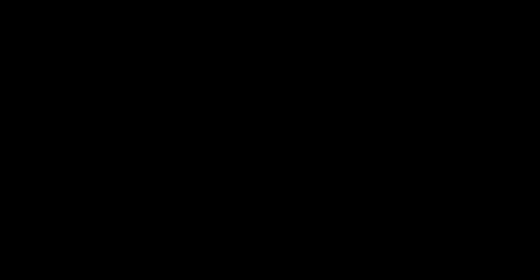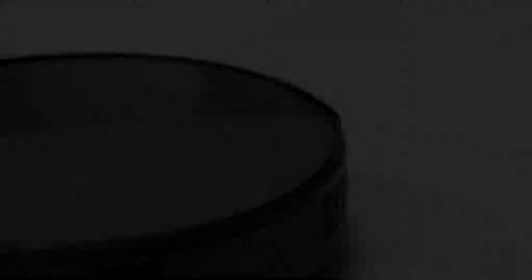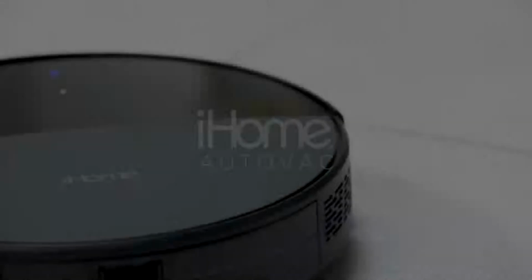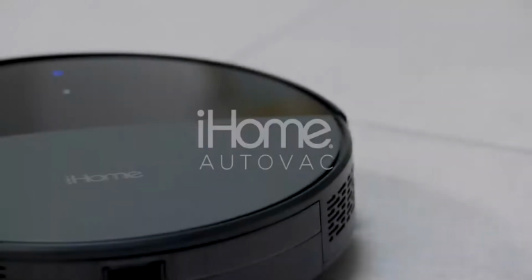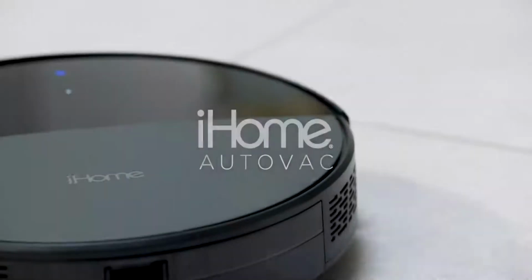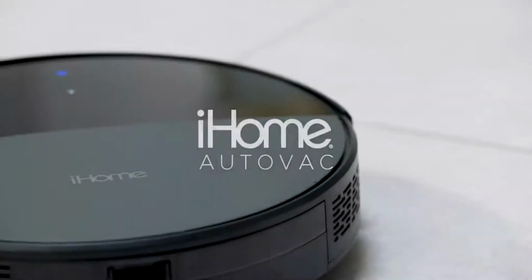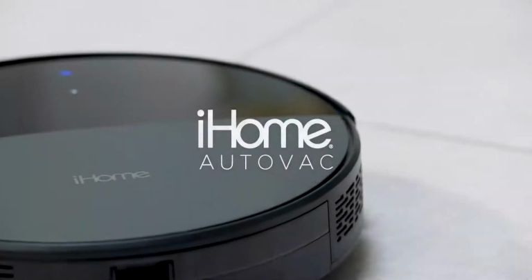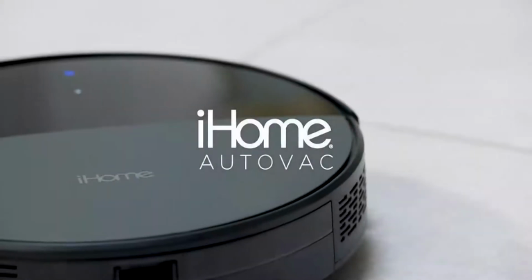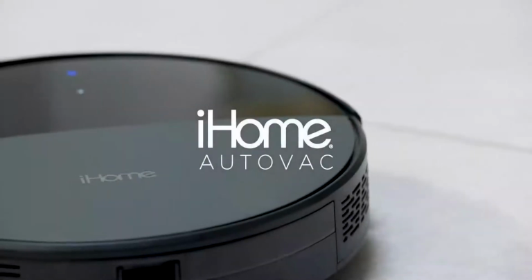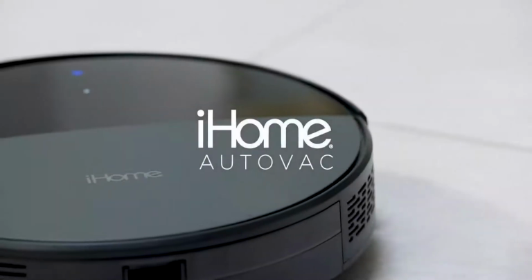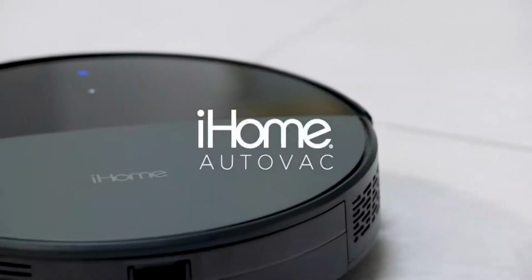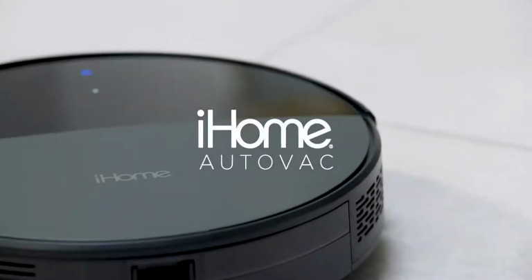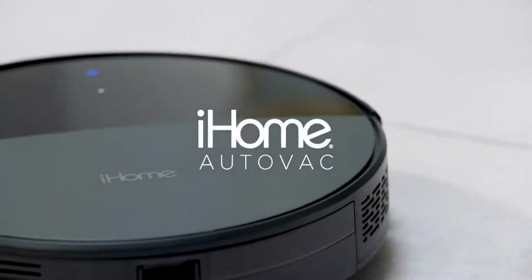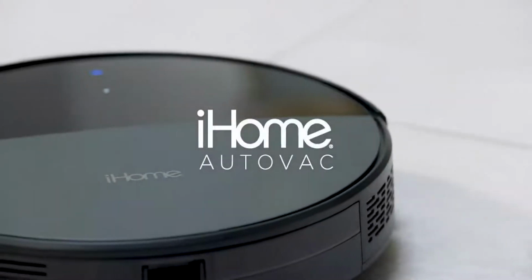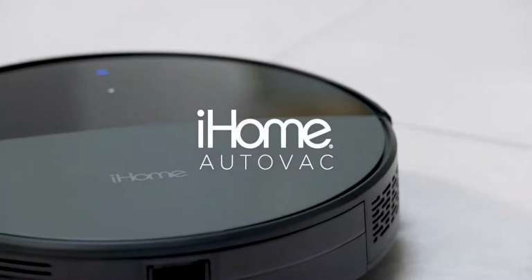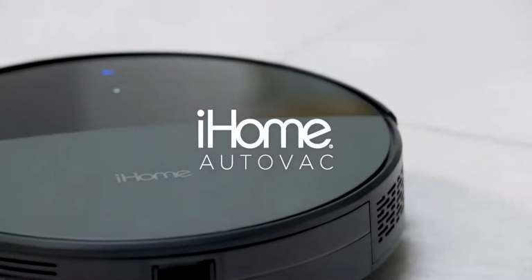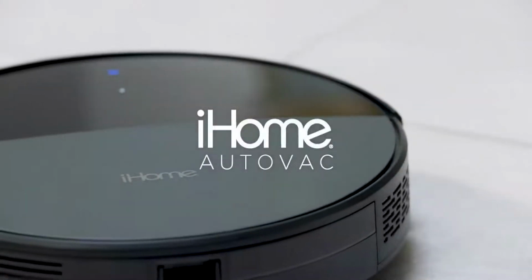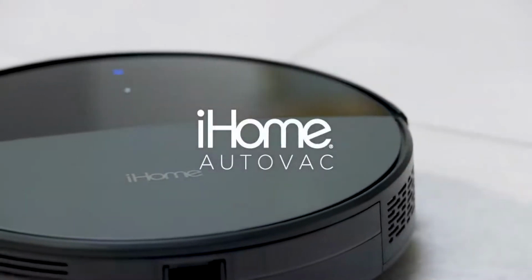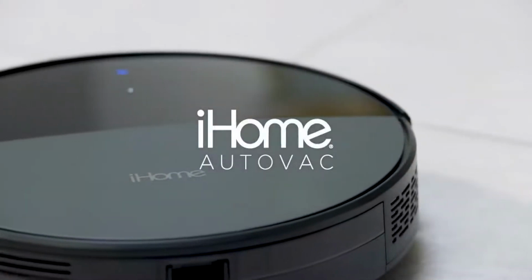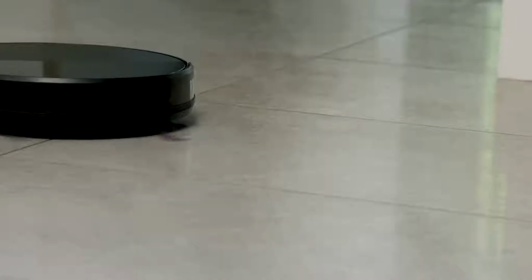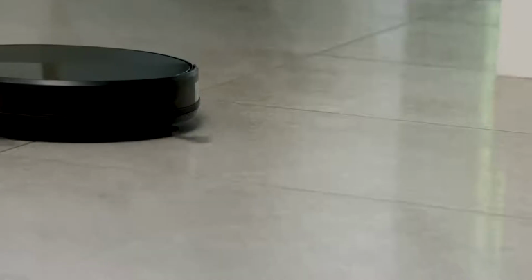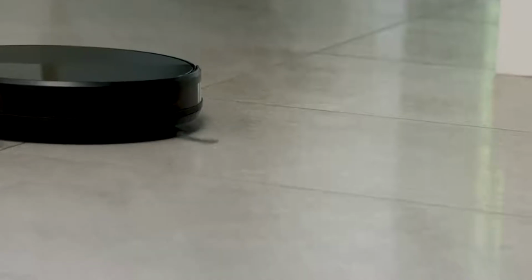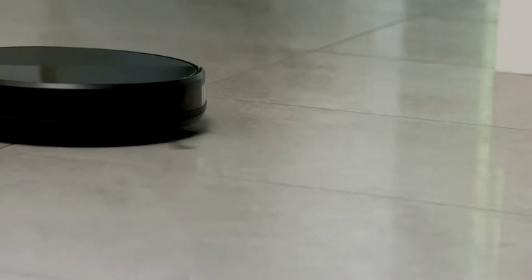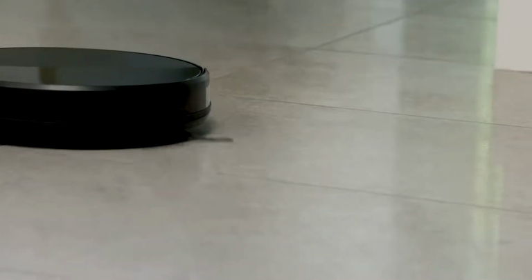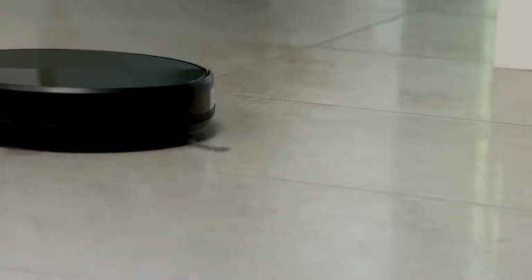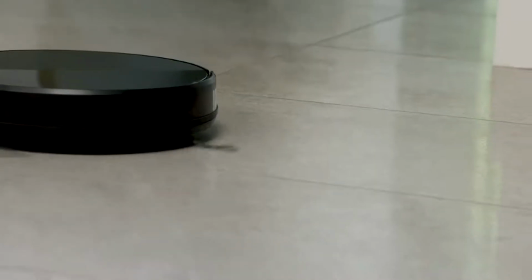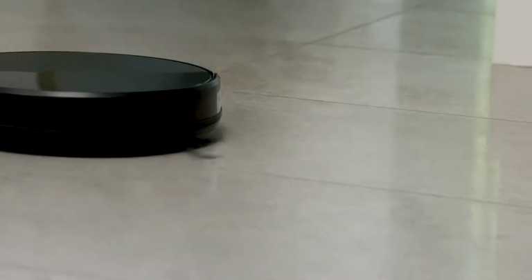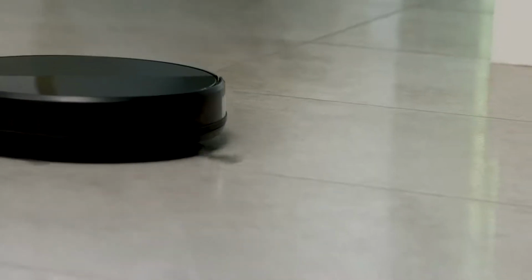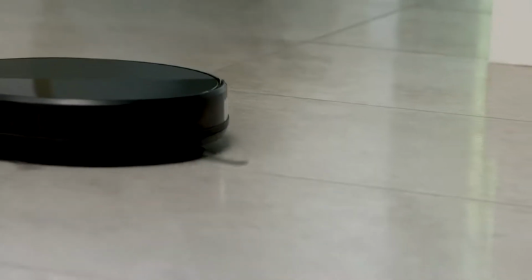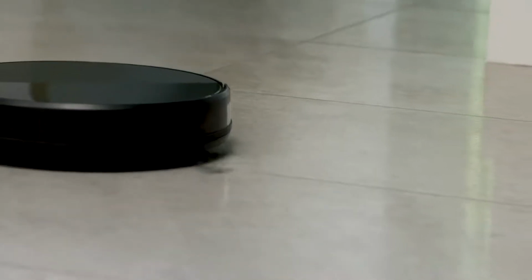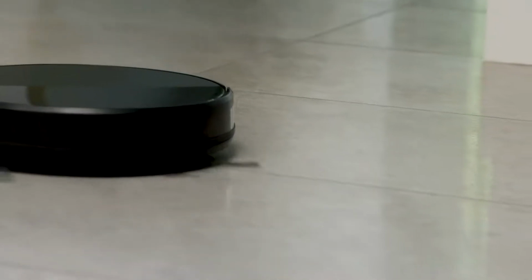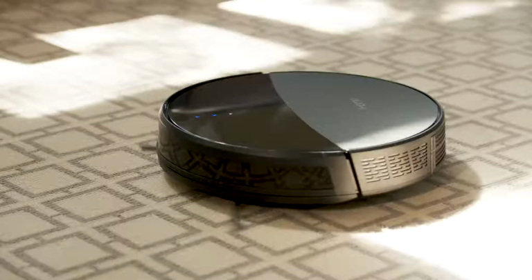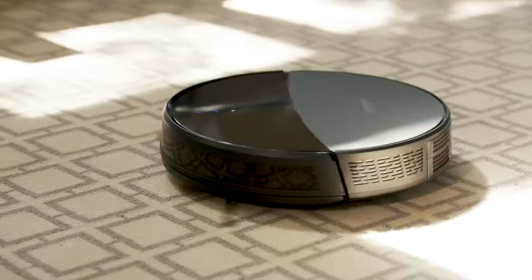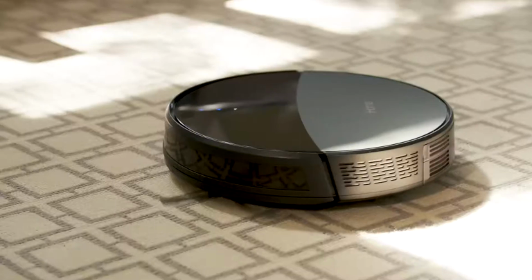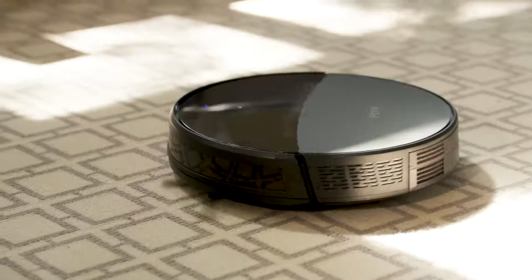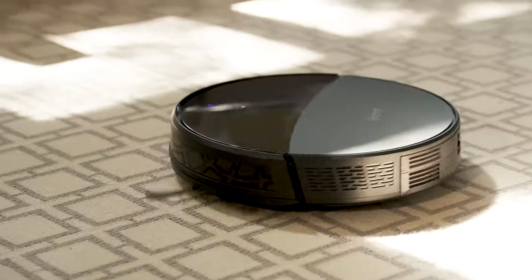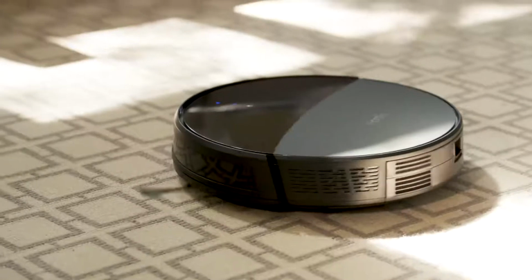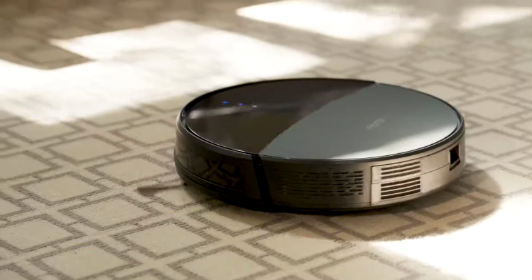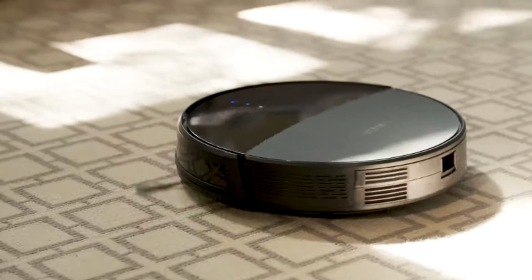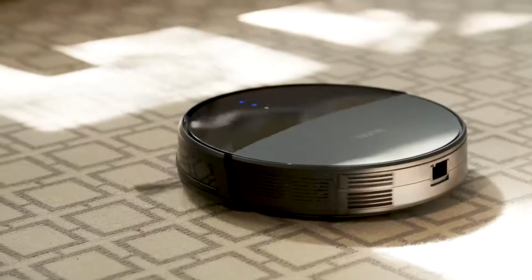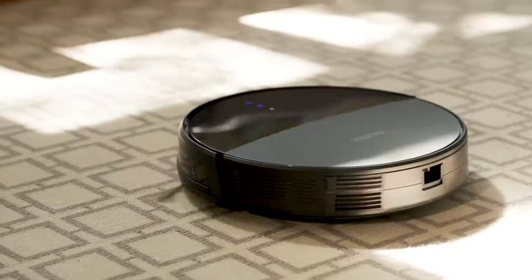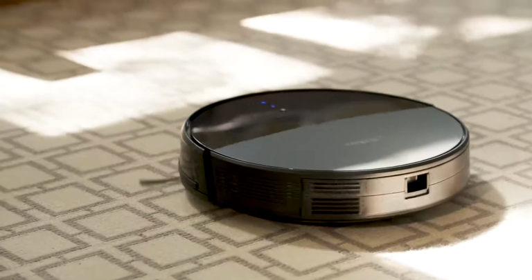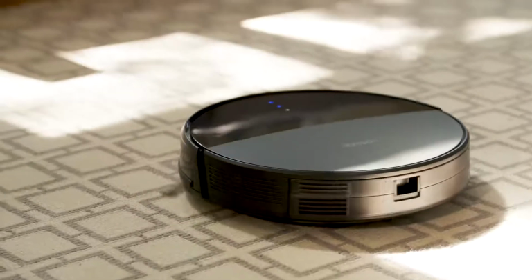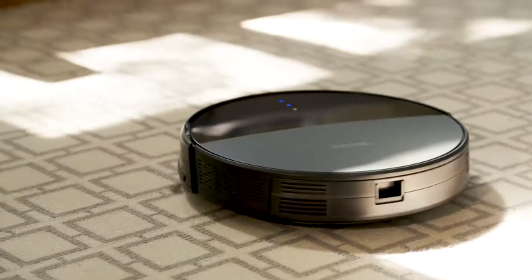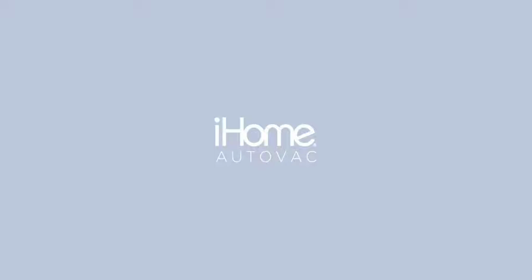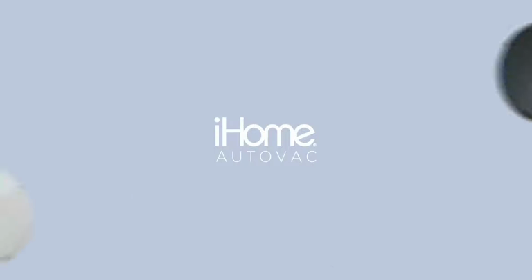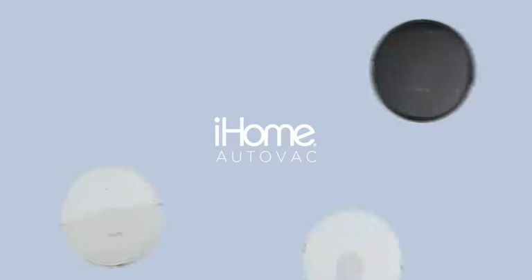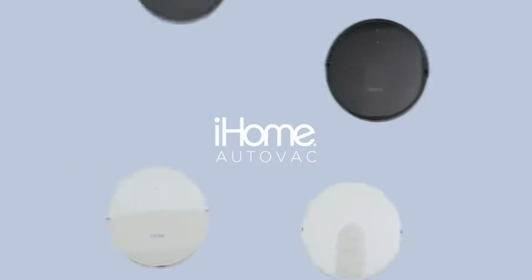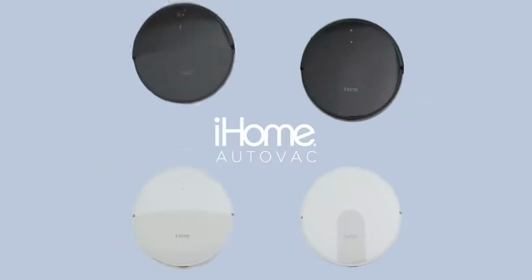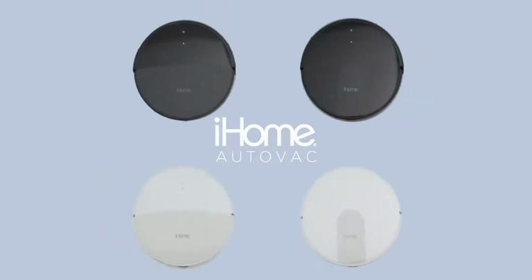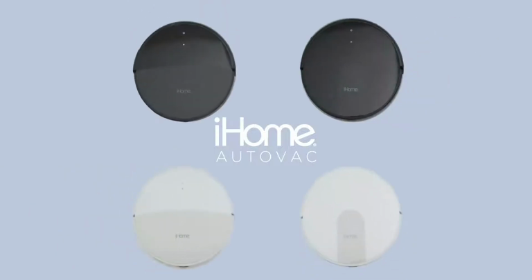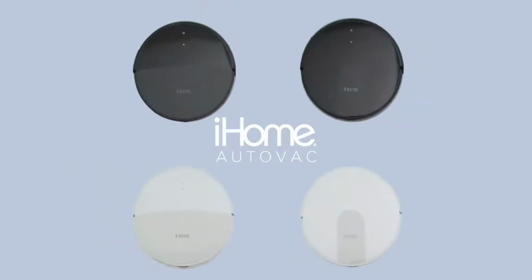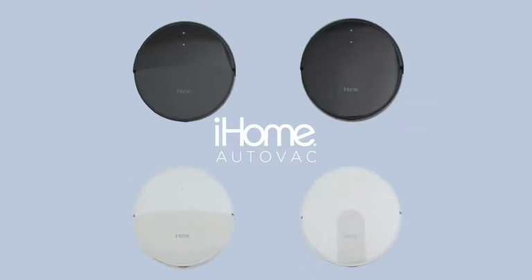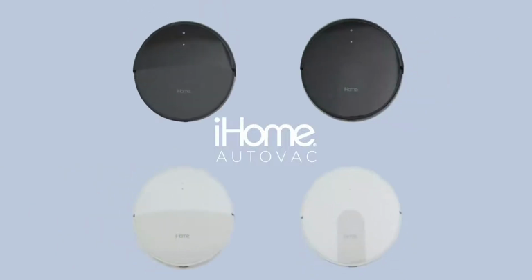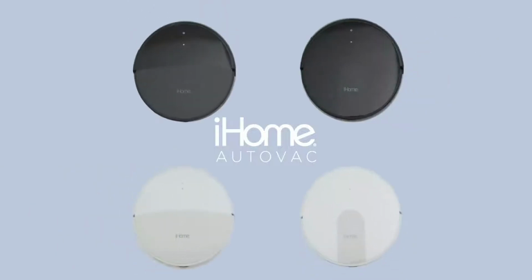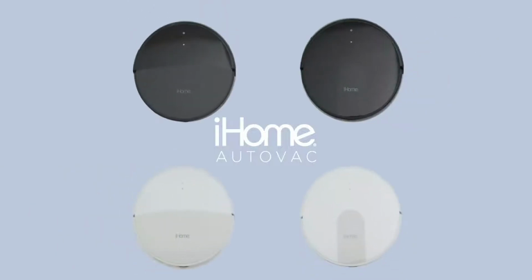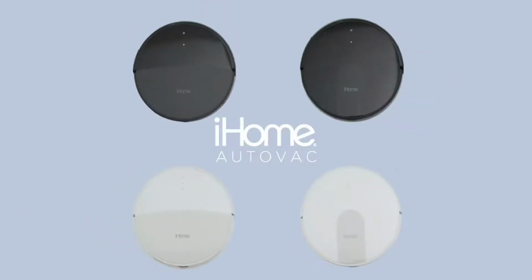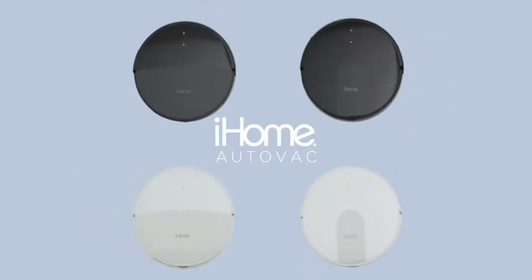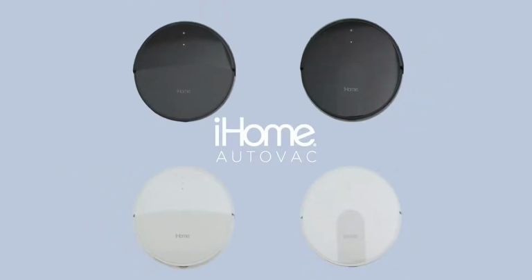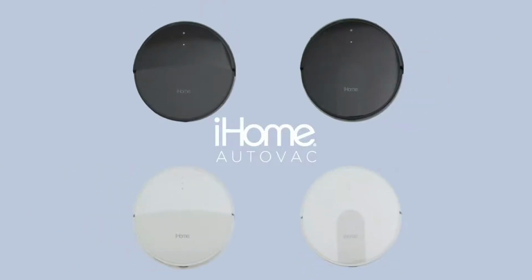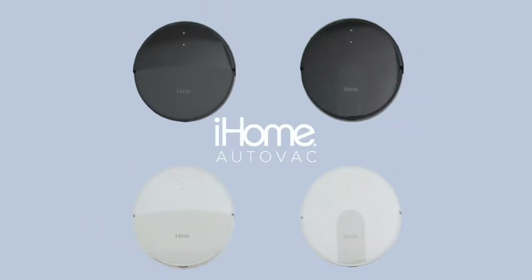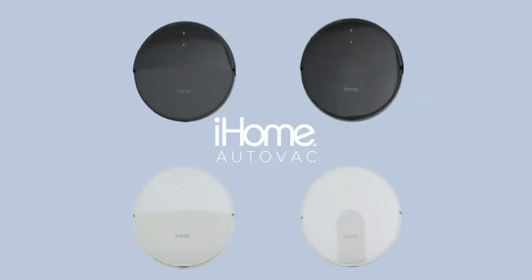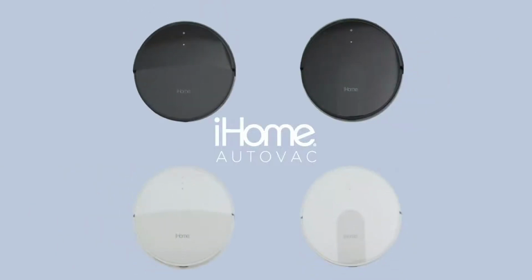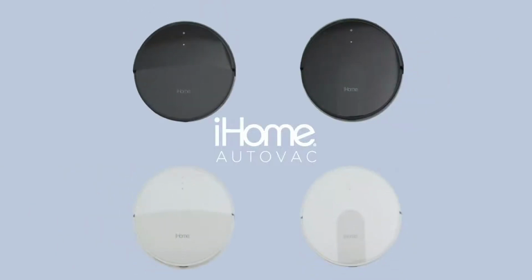Getting started with your iHome AutoVac Eclipse. This tutorial applies to all AutoVac Eclipse series models.